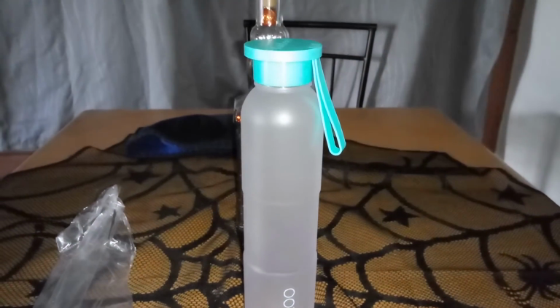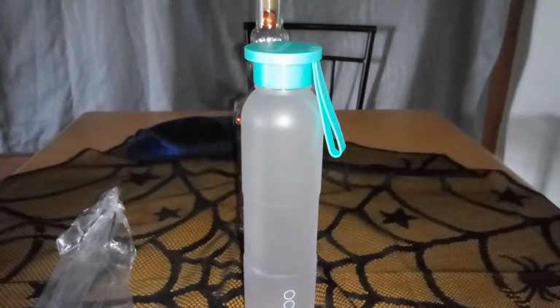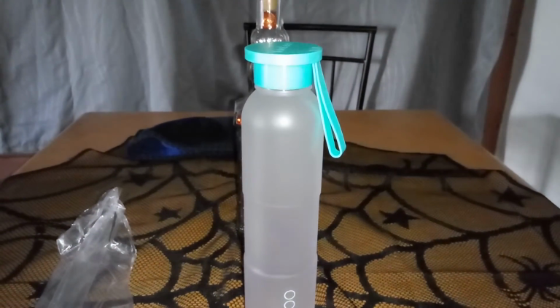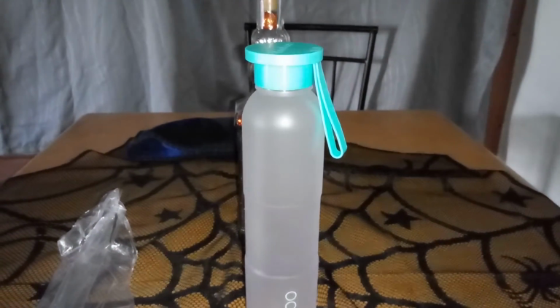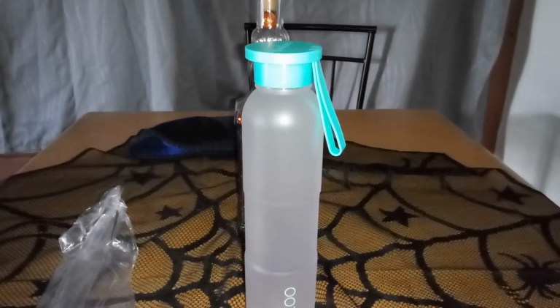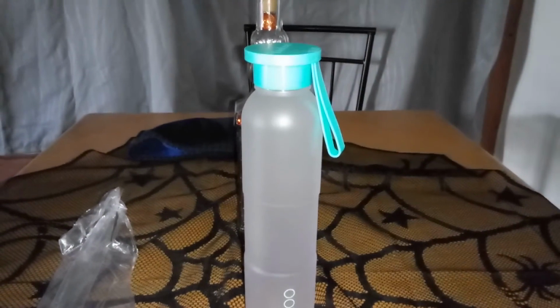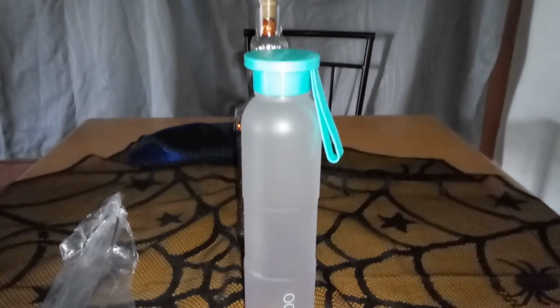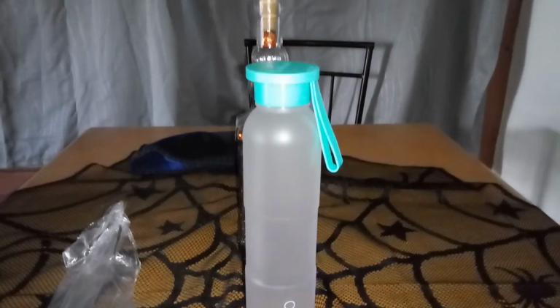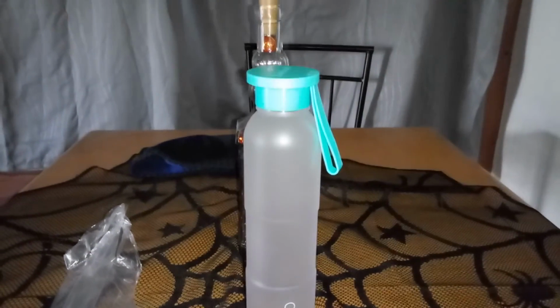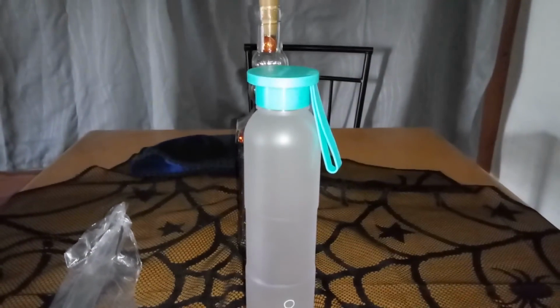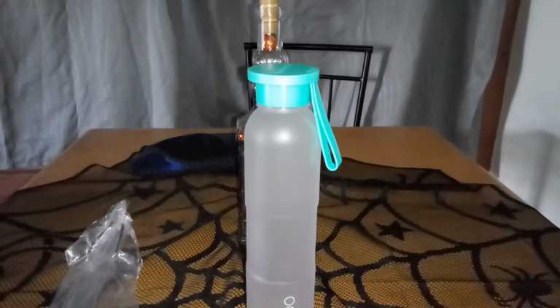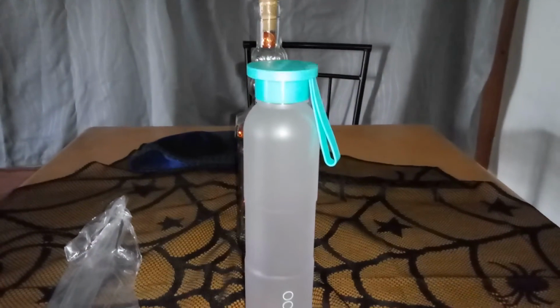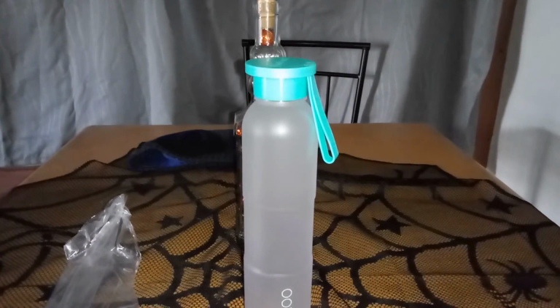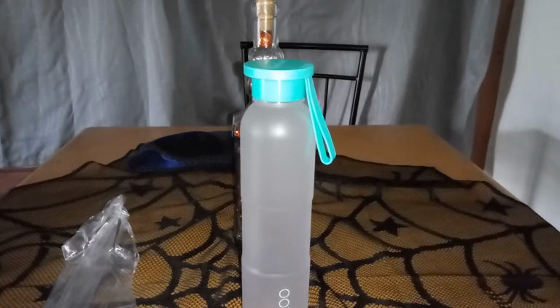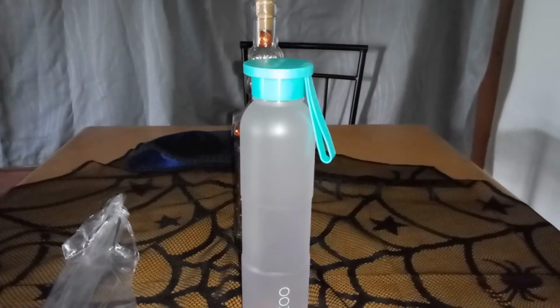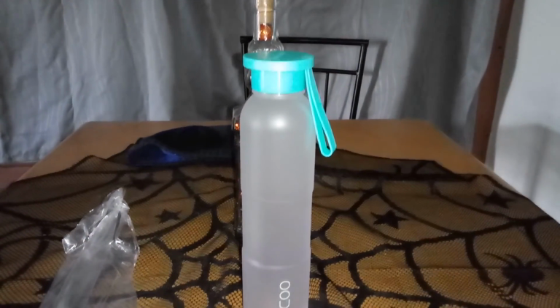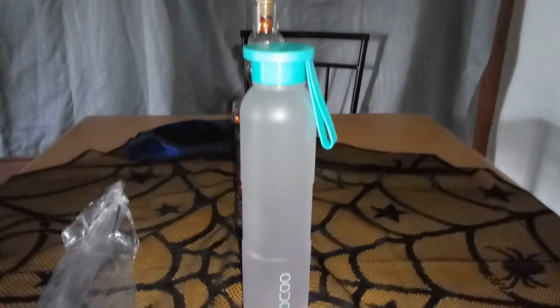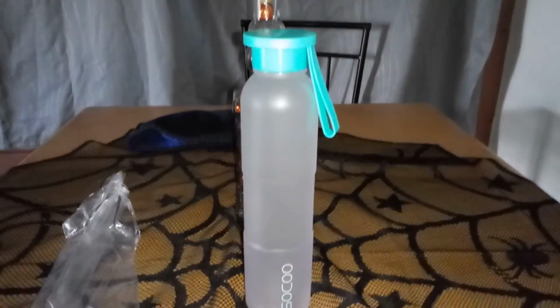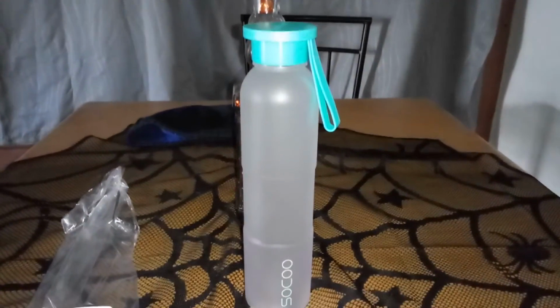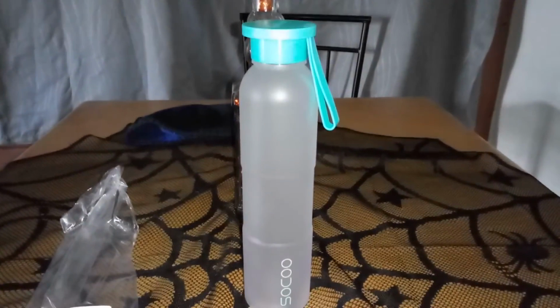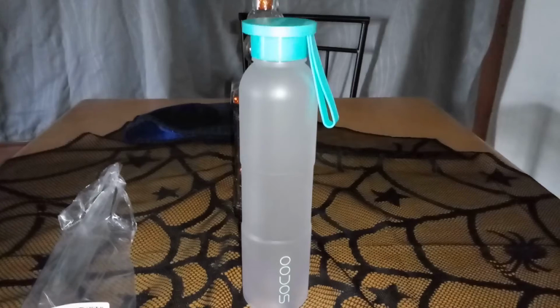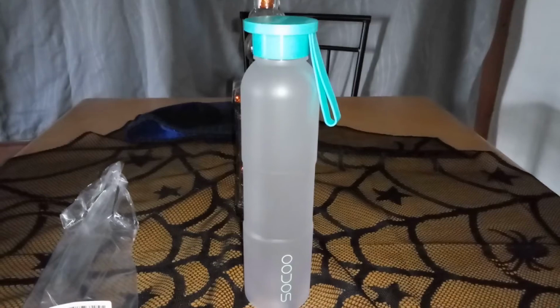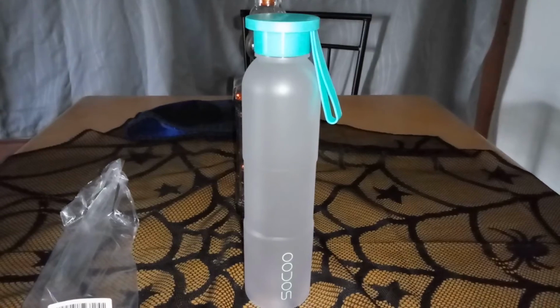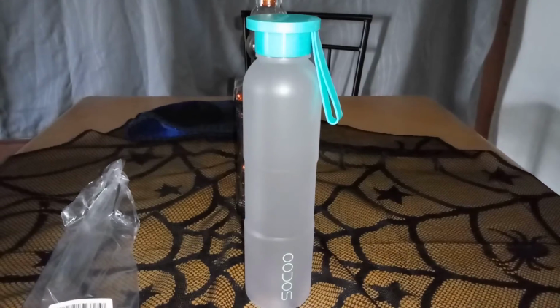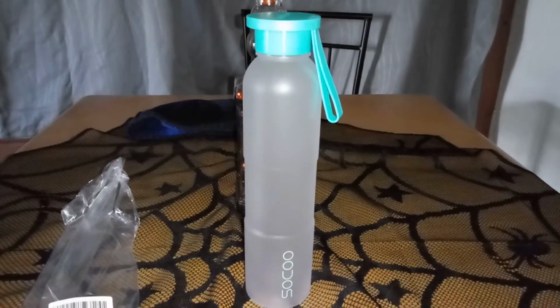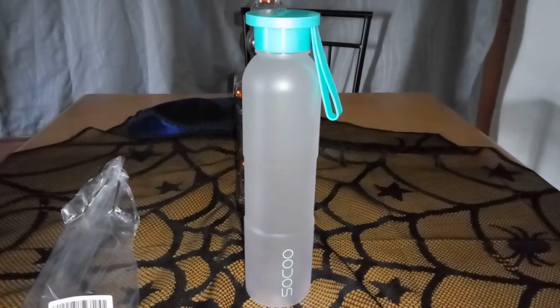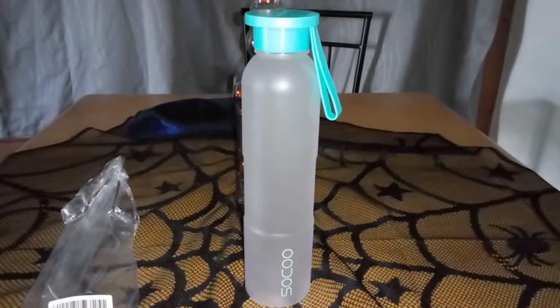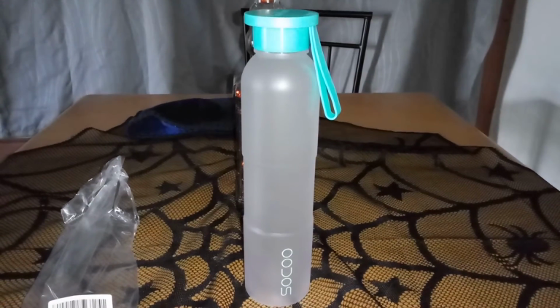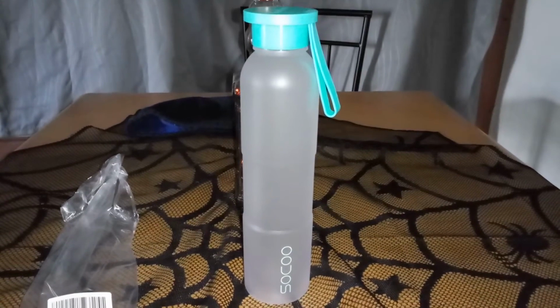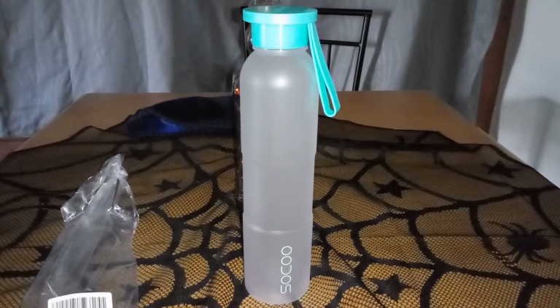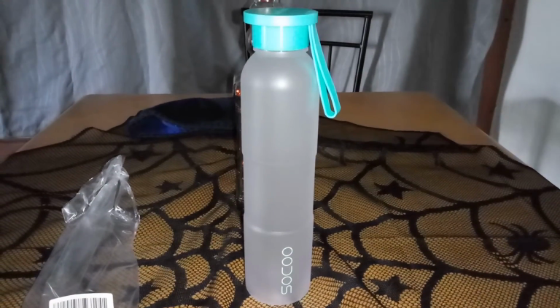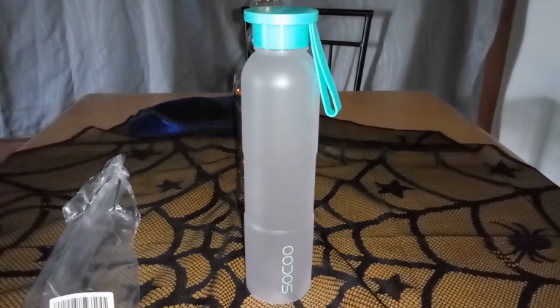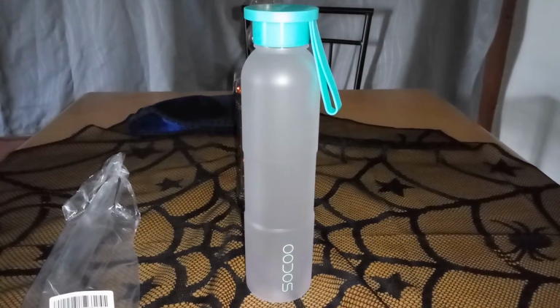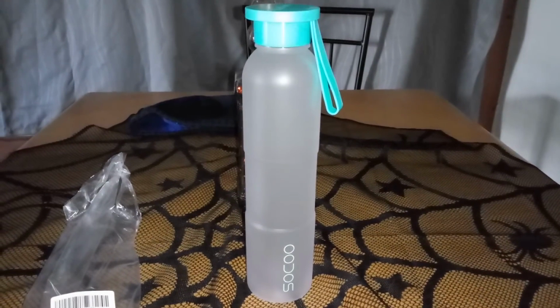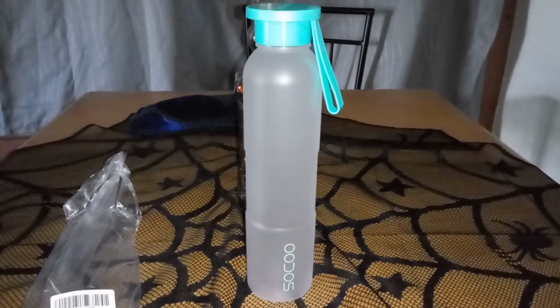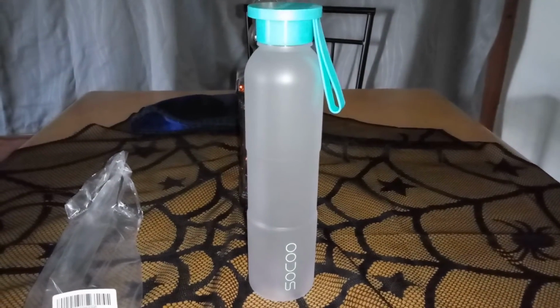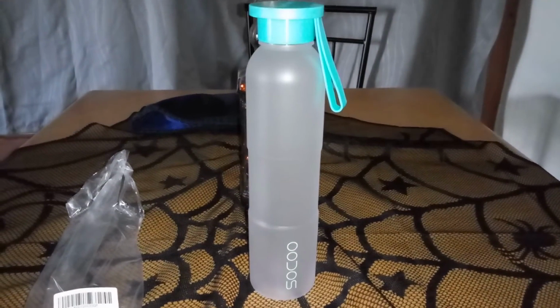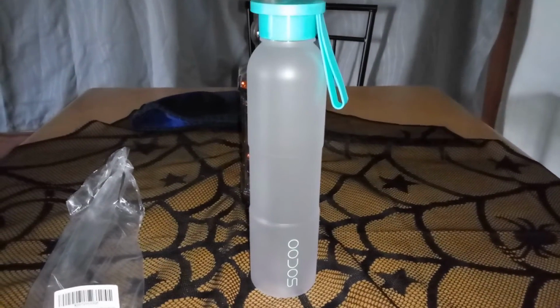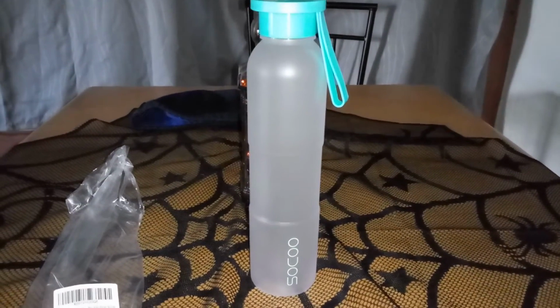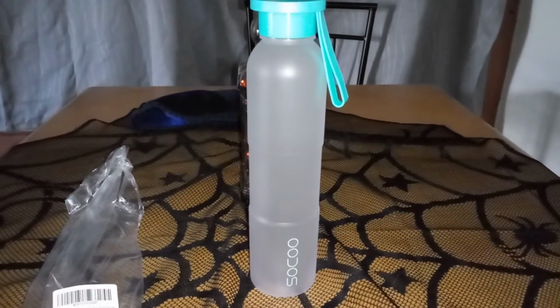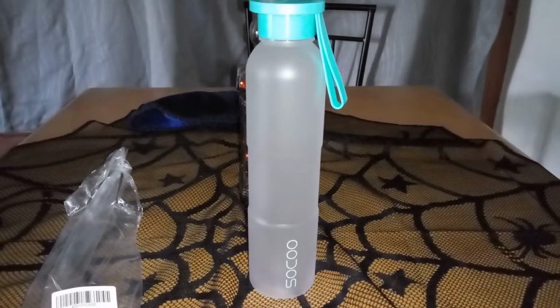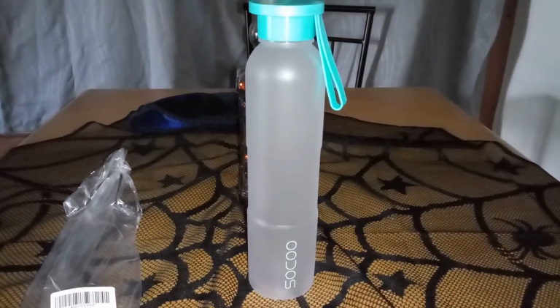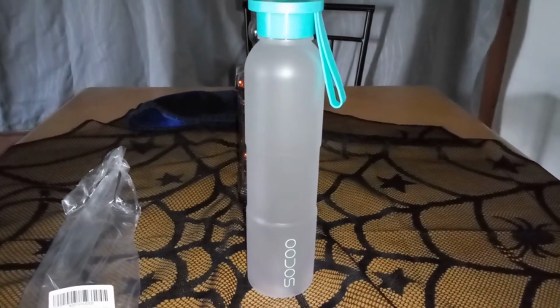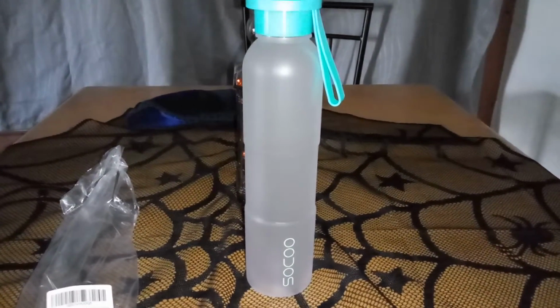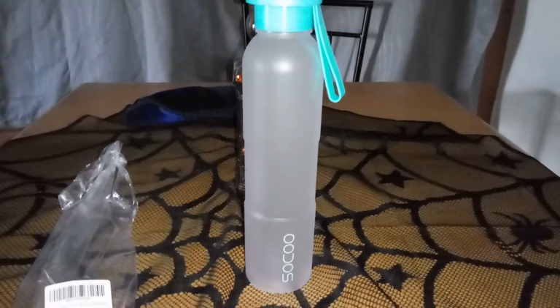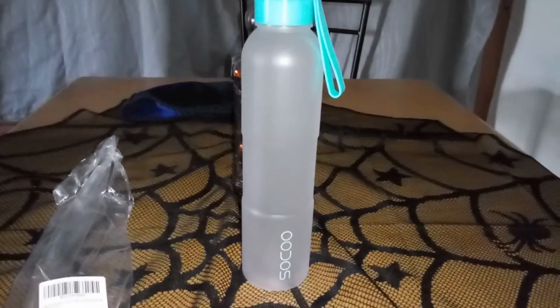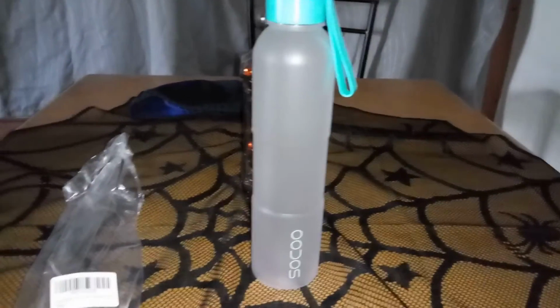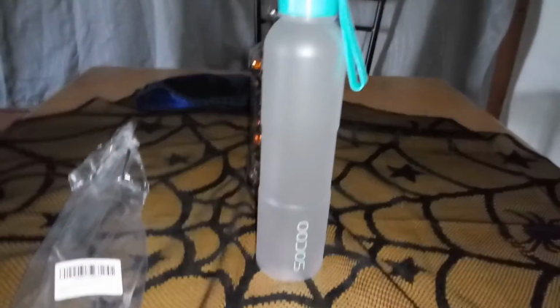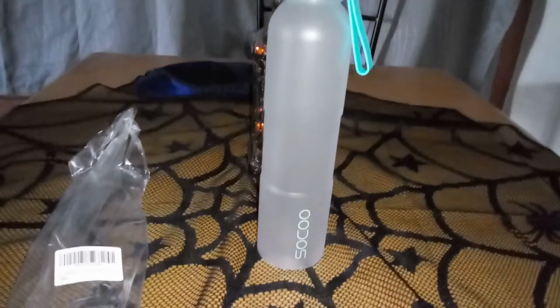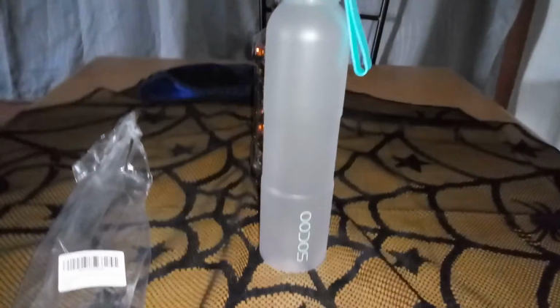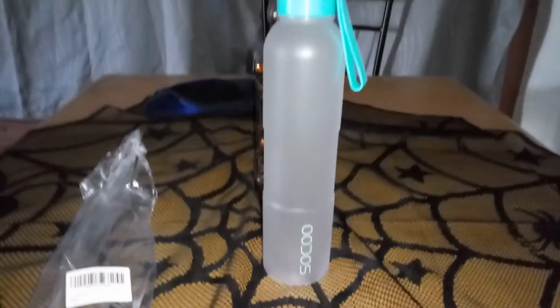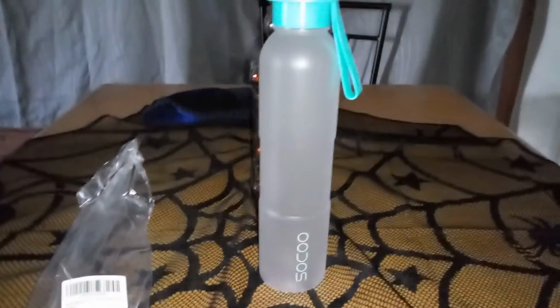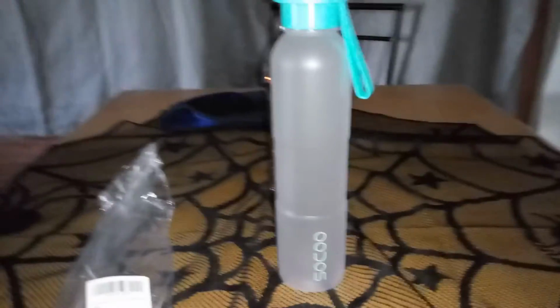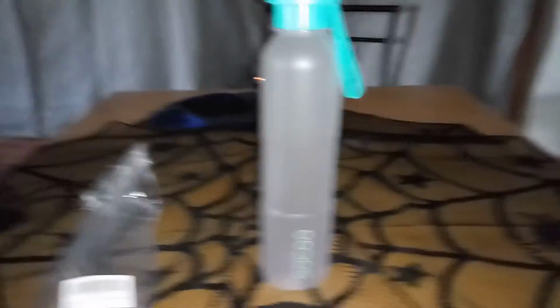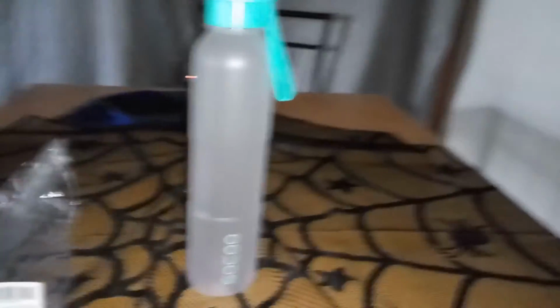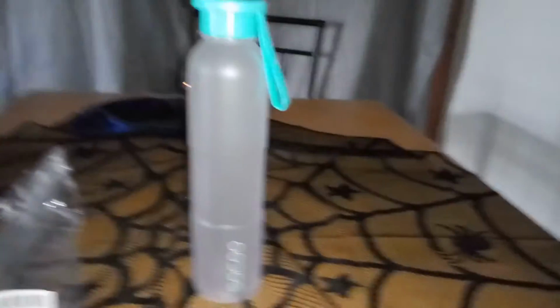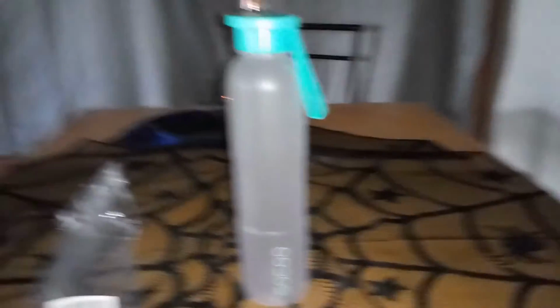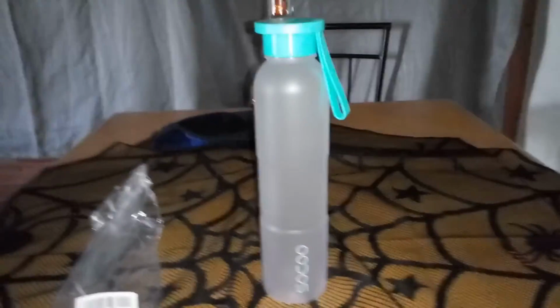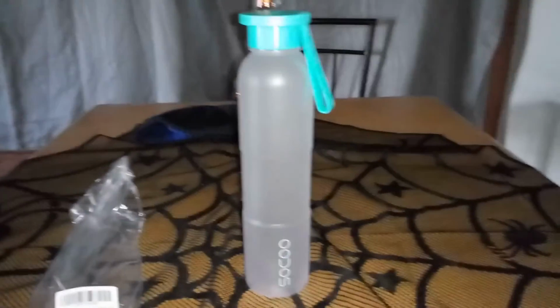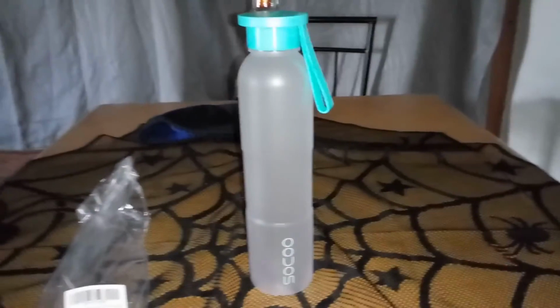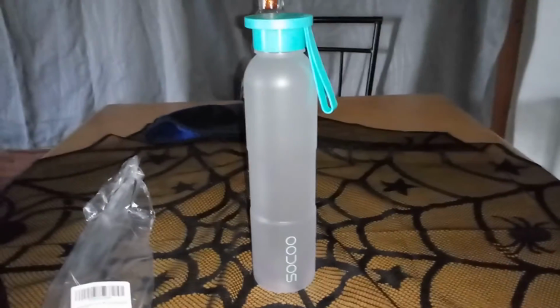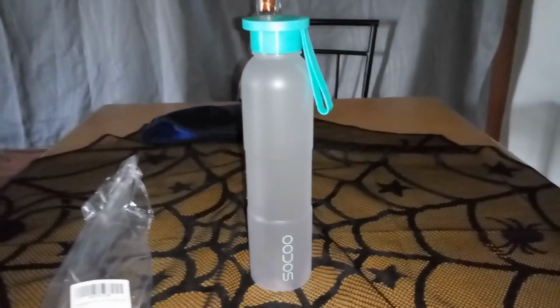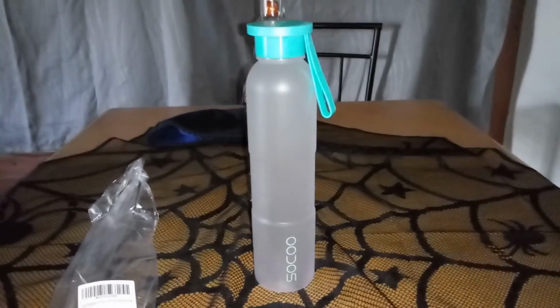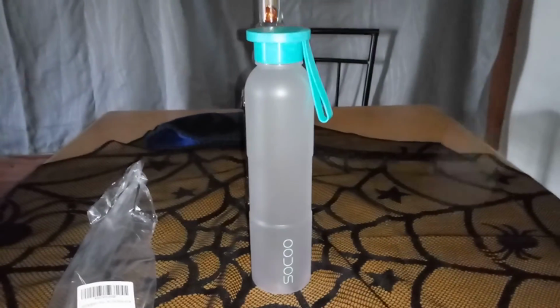If you're looking for a really nice water bottle to take with you to the gym or something, the link is in the description. I hope you go and check it out, and thanks so much for watching.